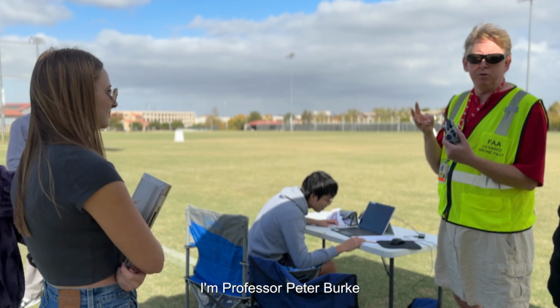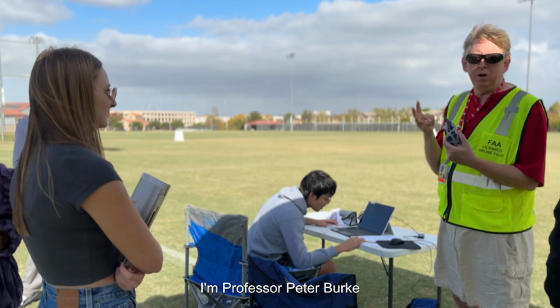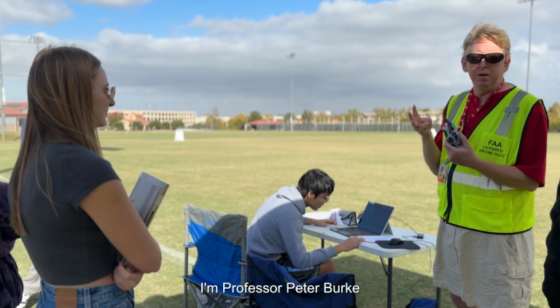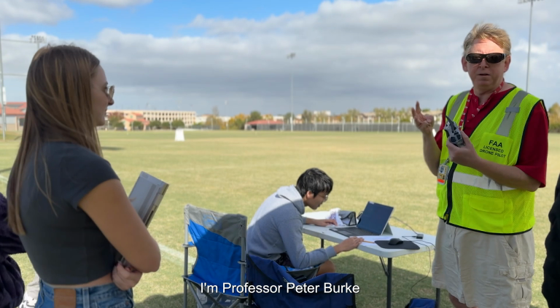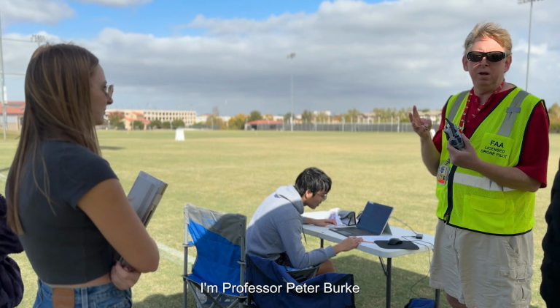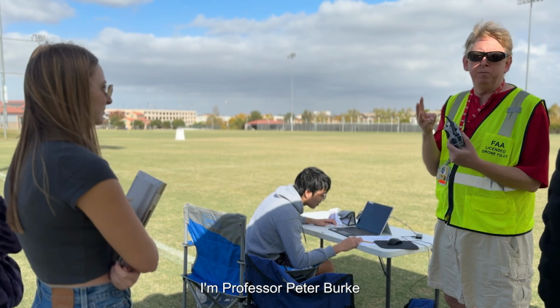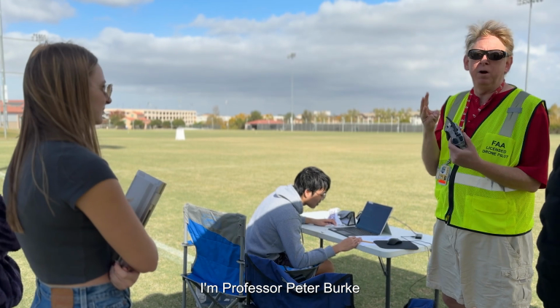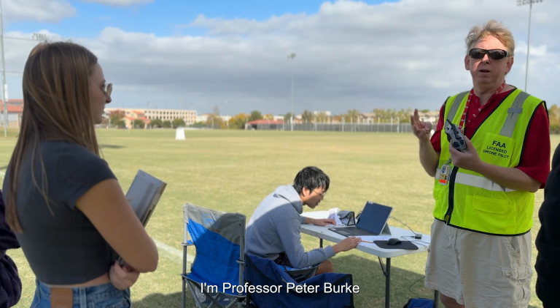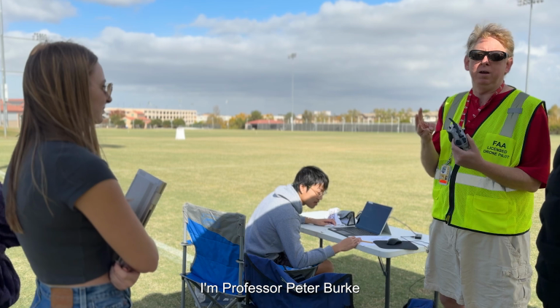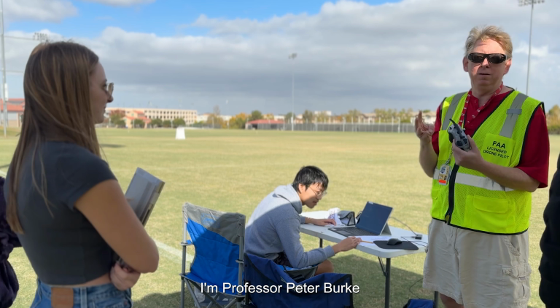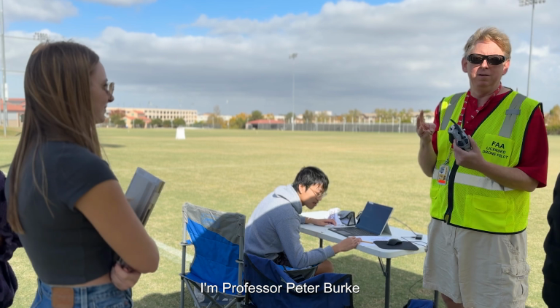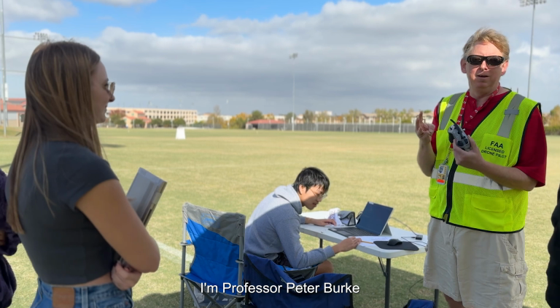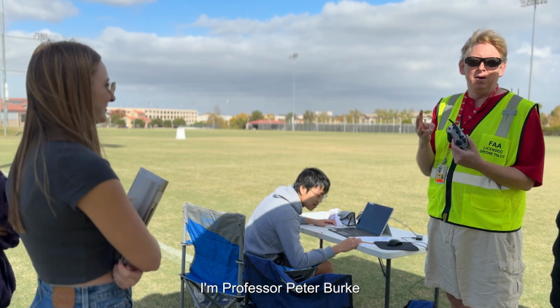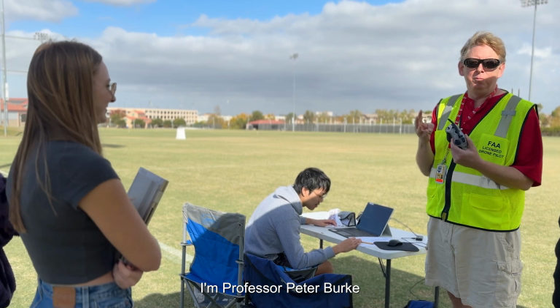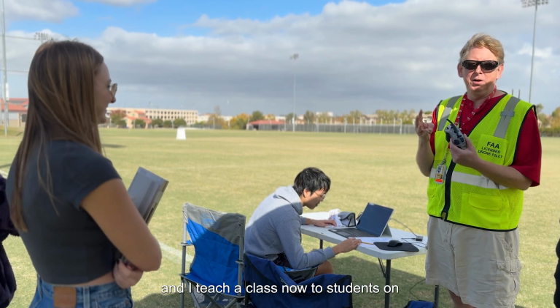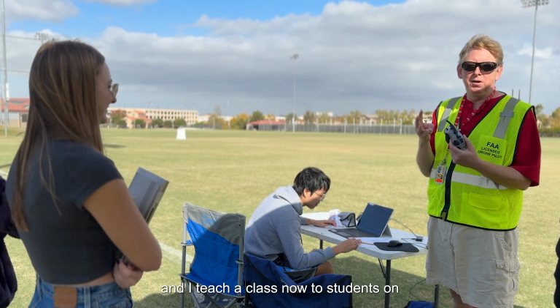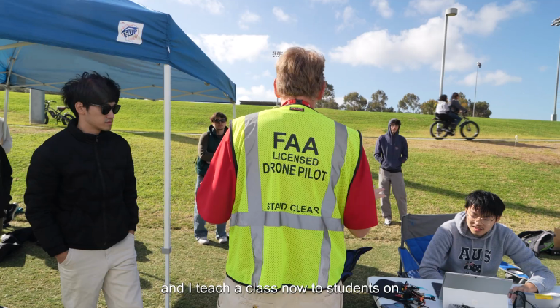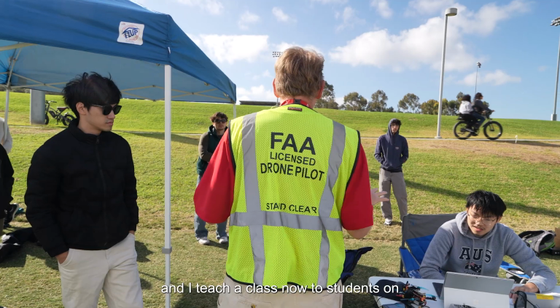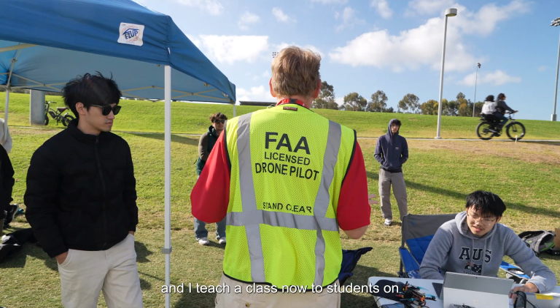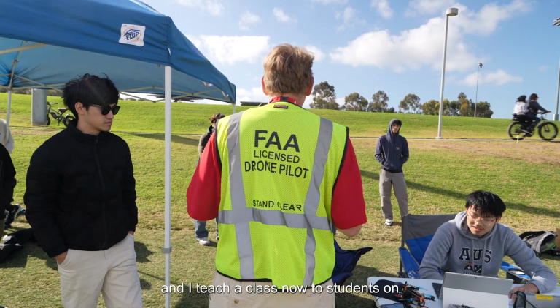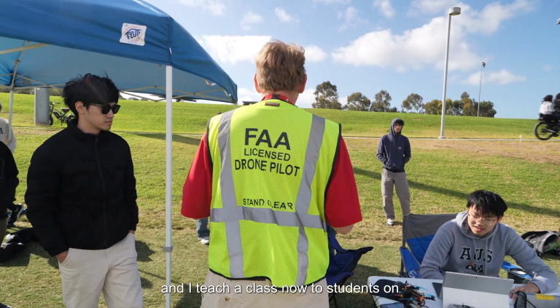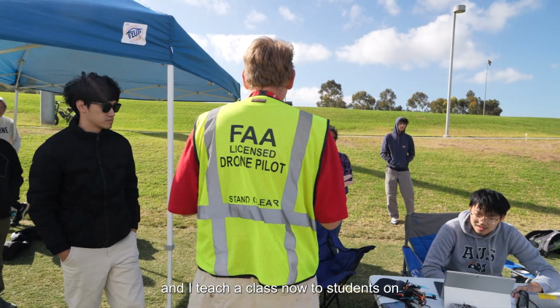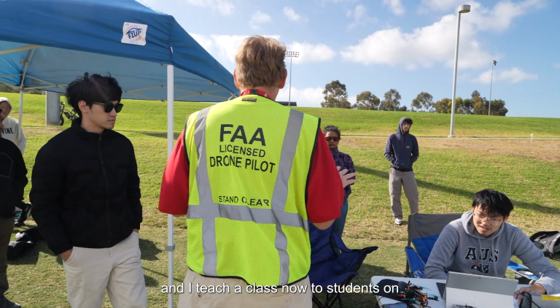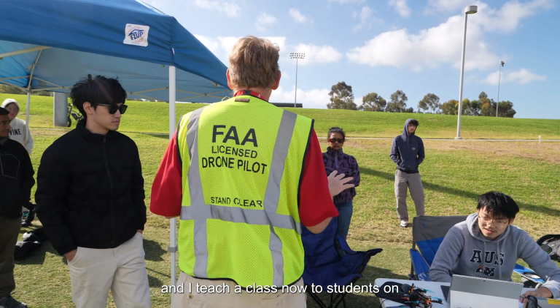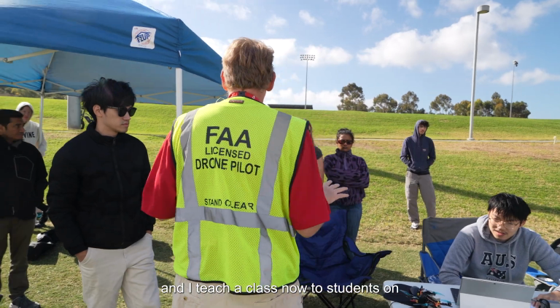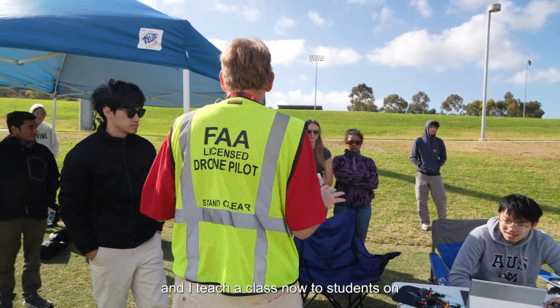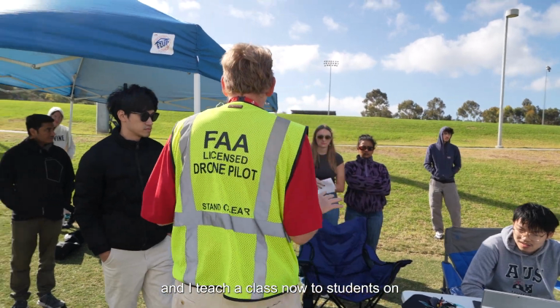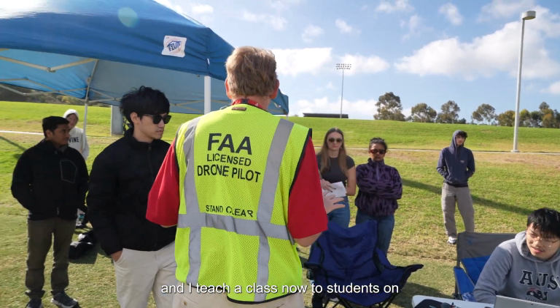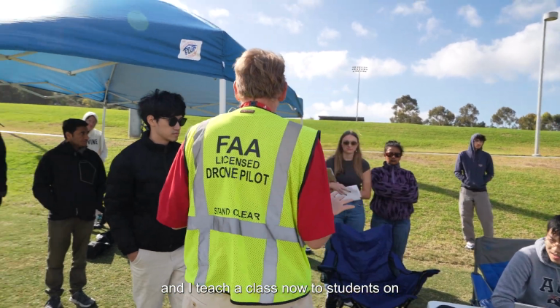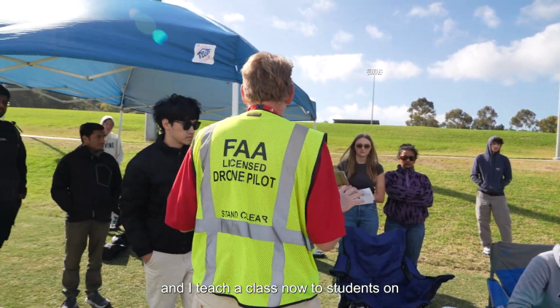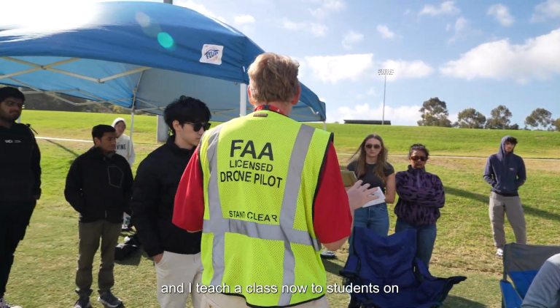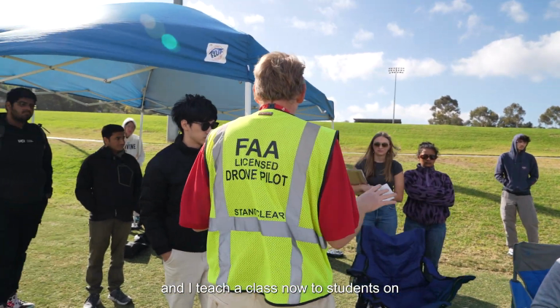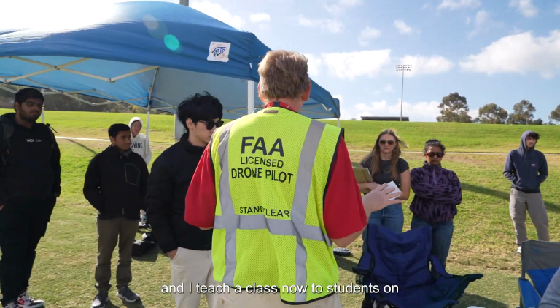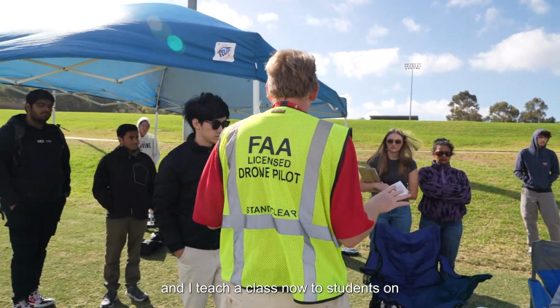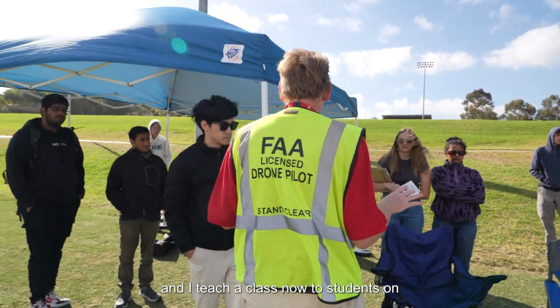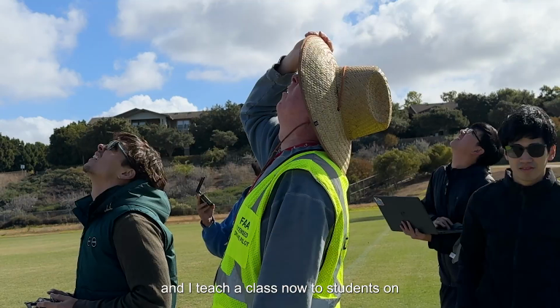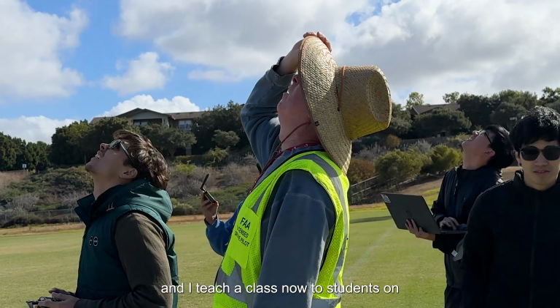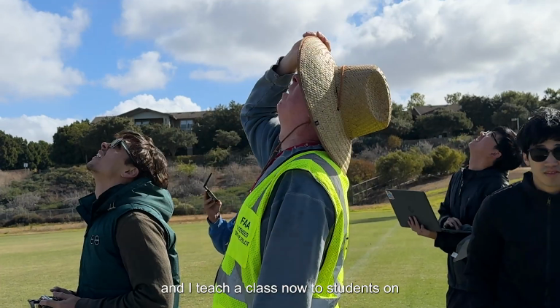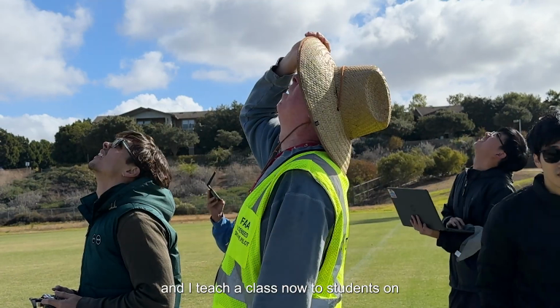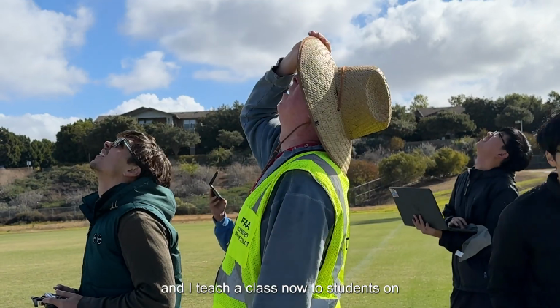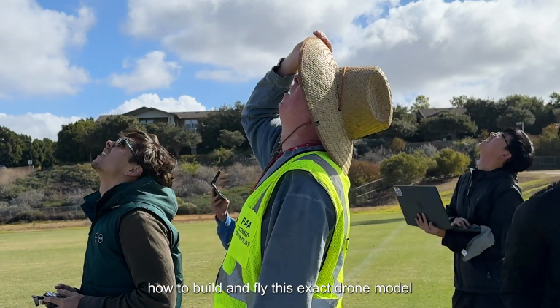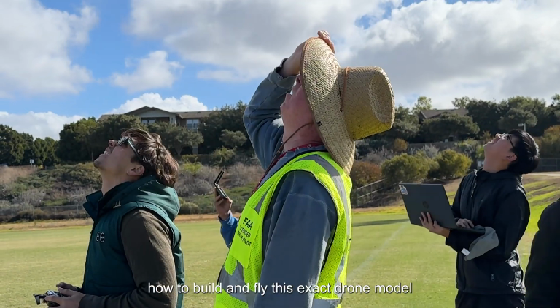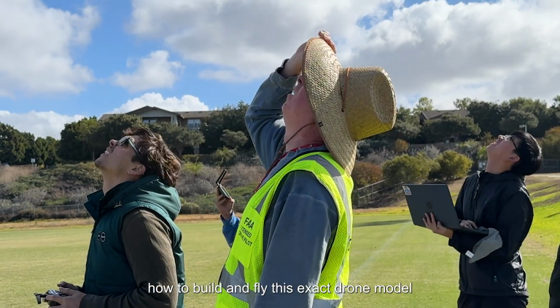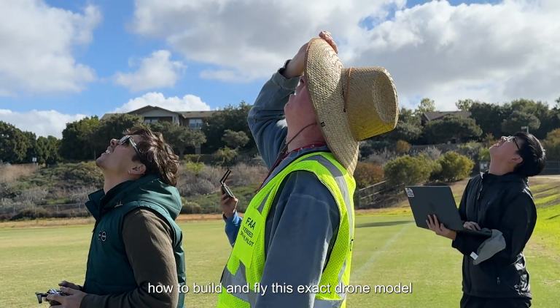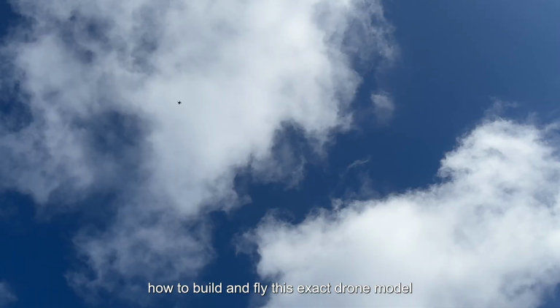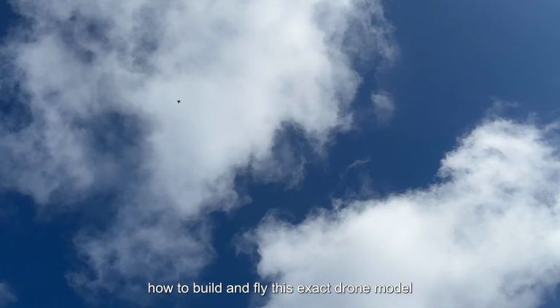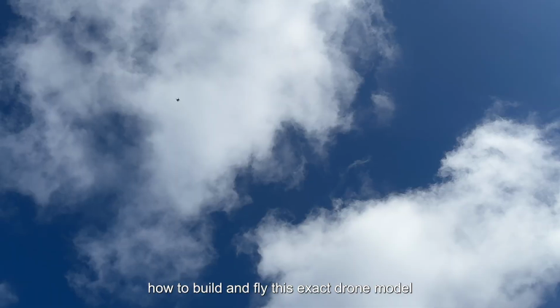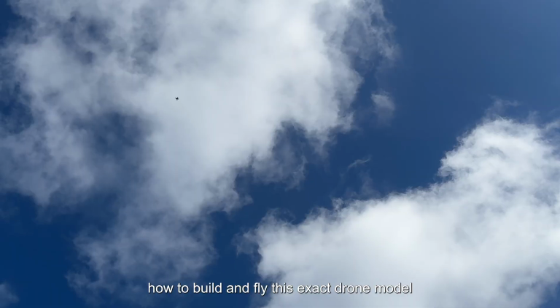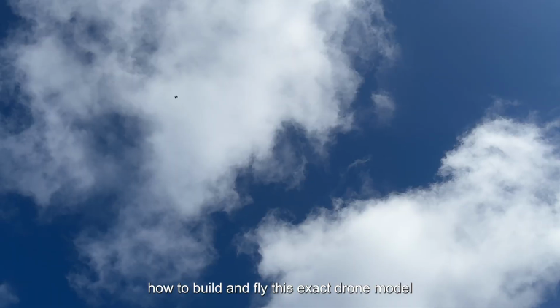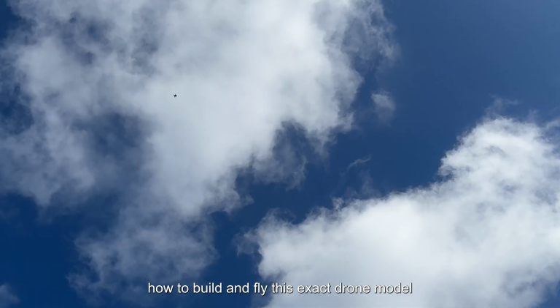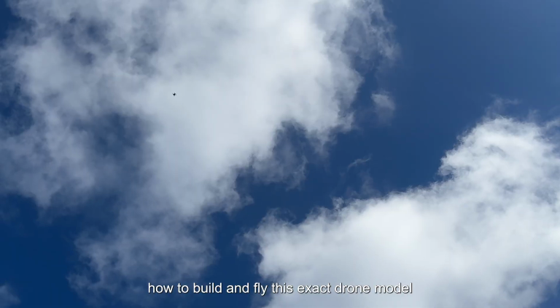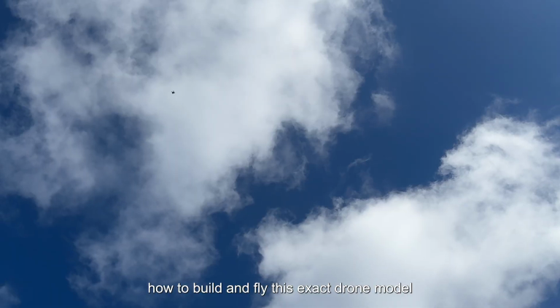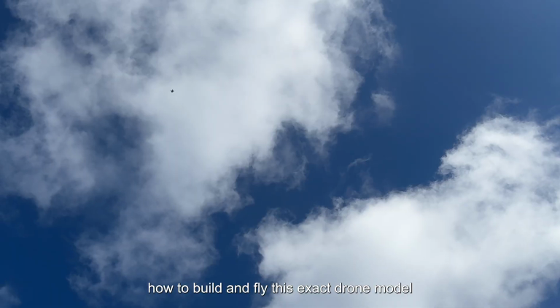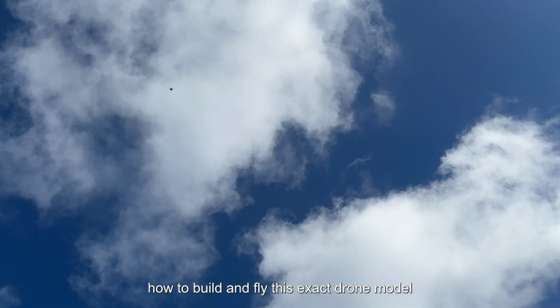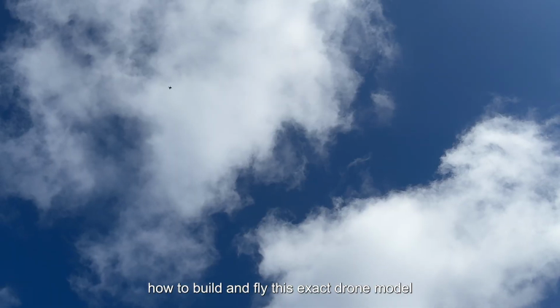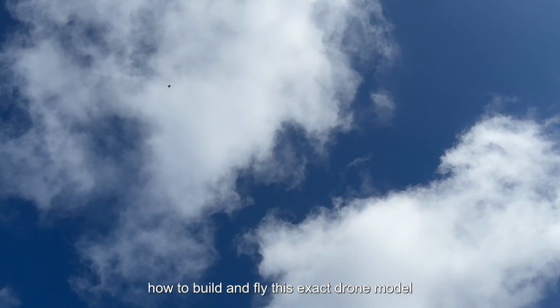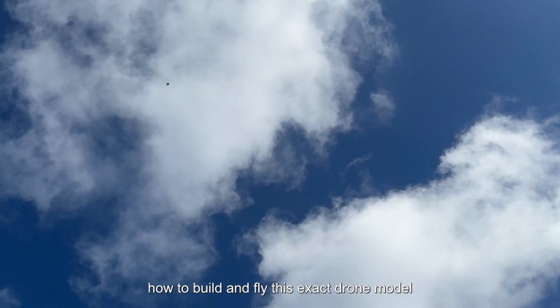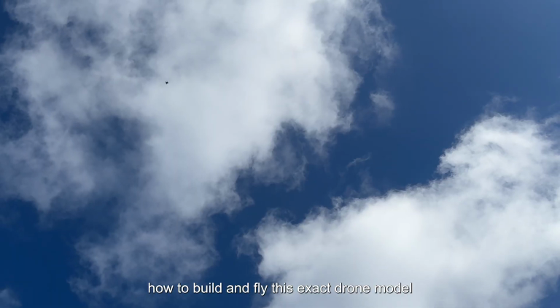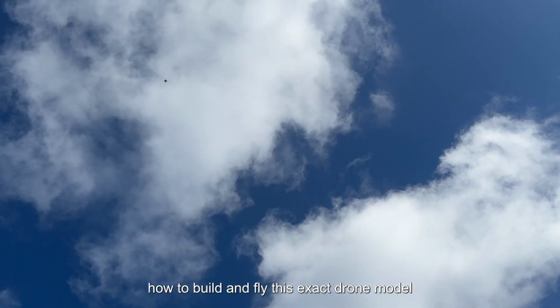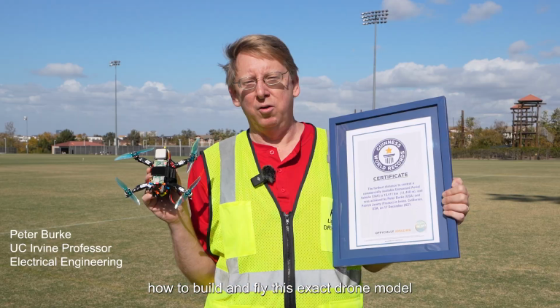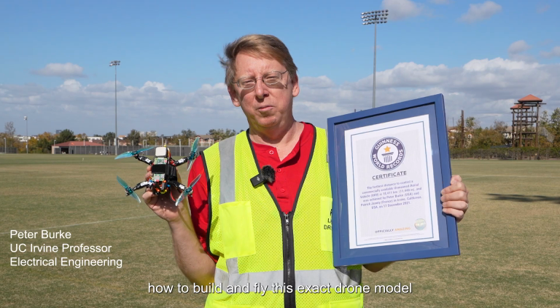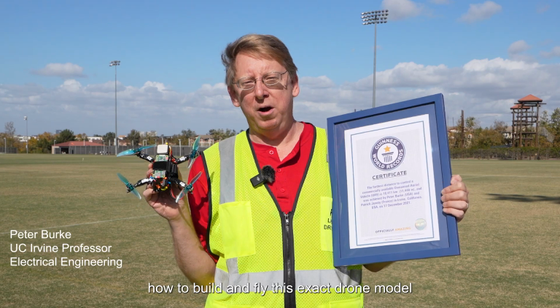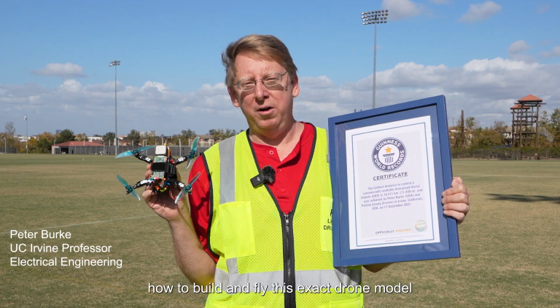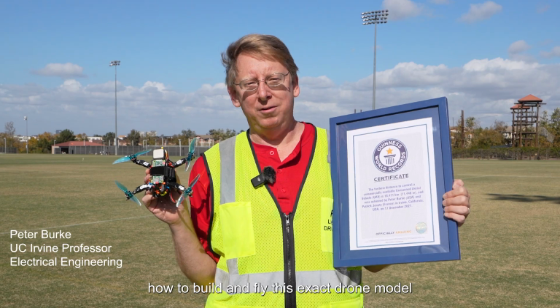I'm Professor Peter Burke and I teach a class now to students on how to build and fly this exact drone model.